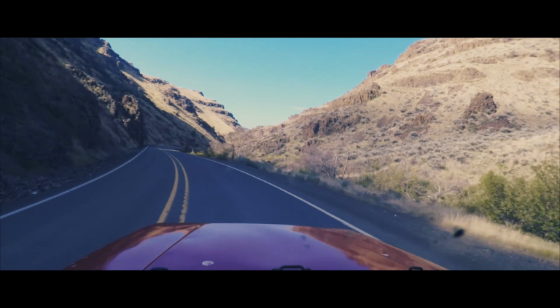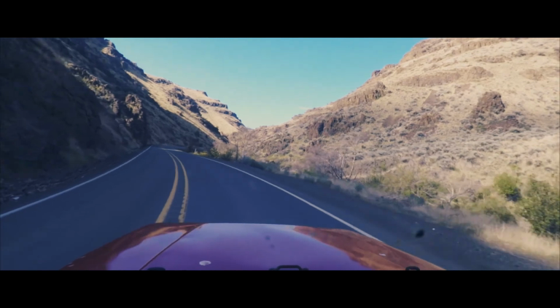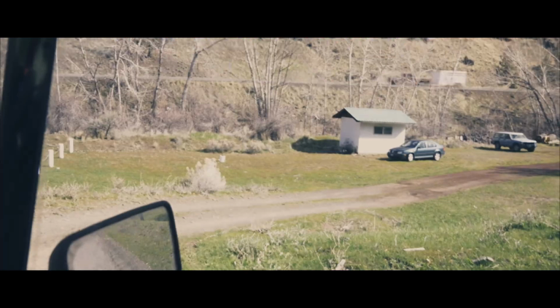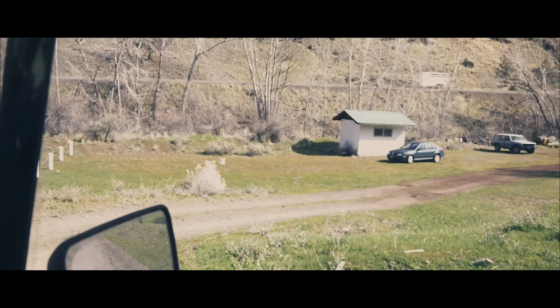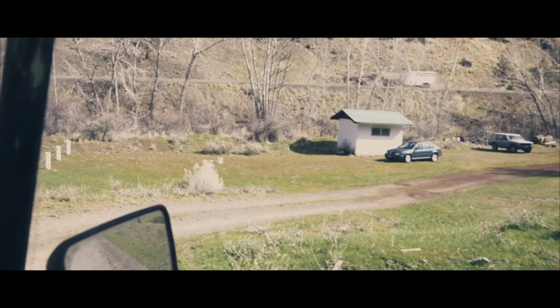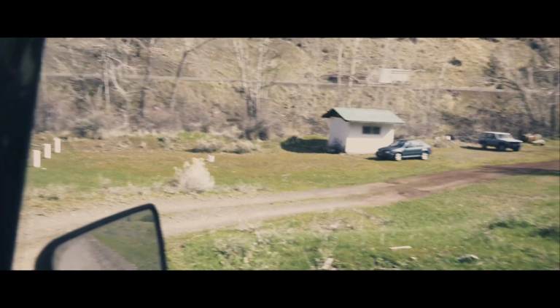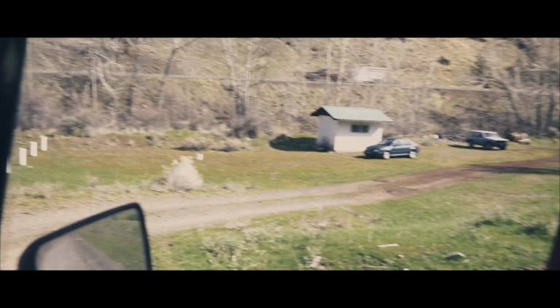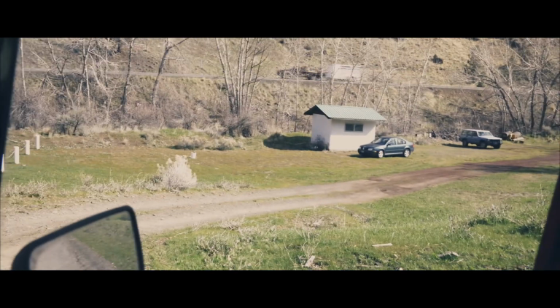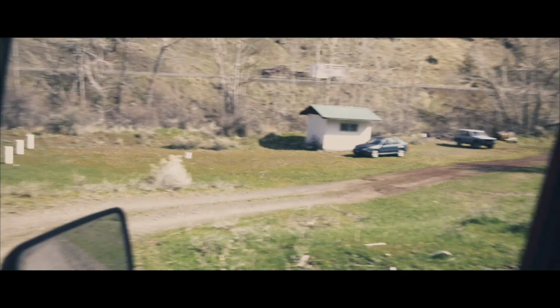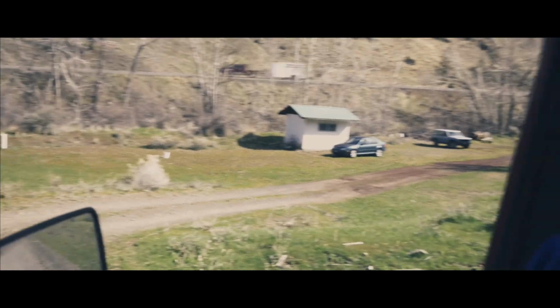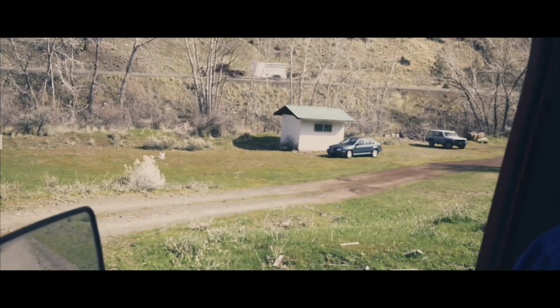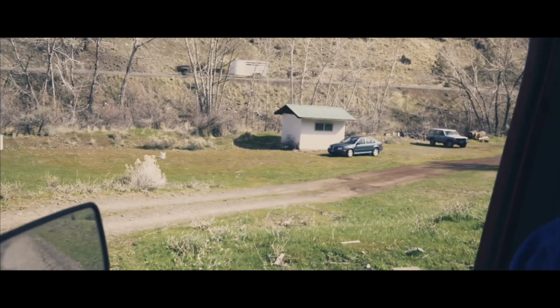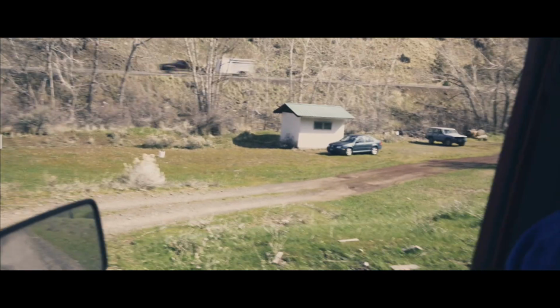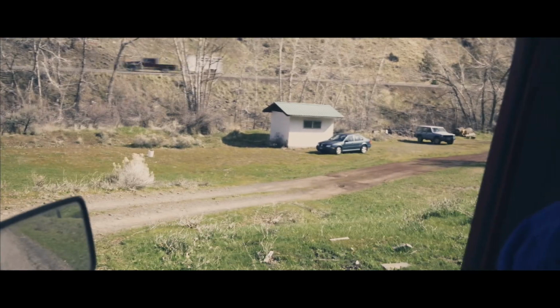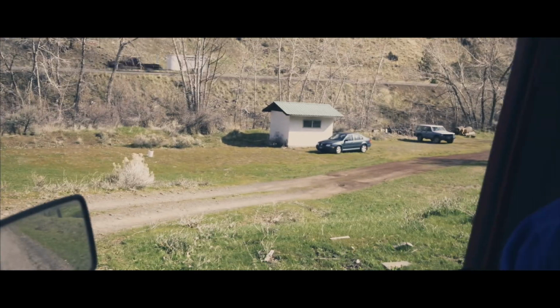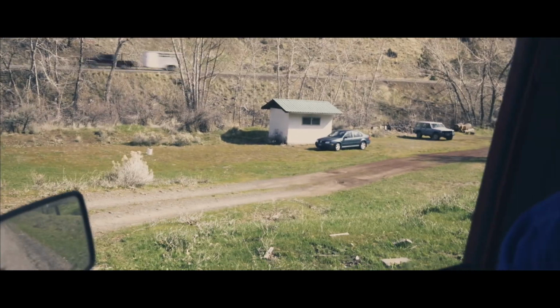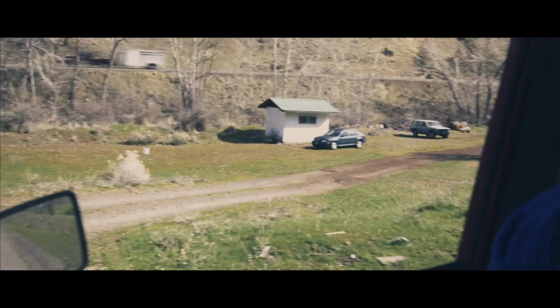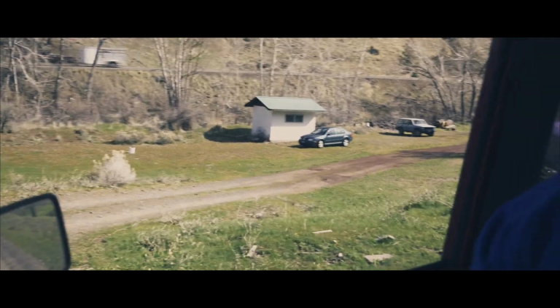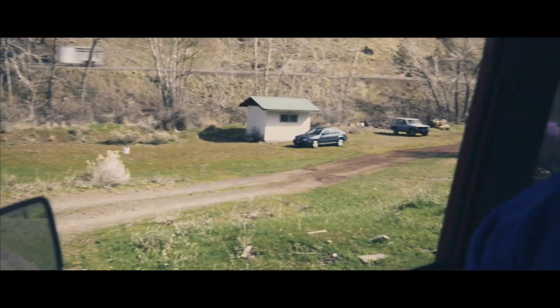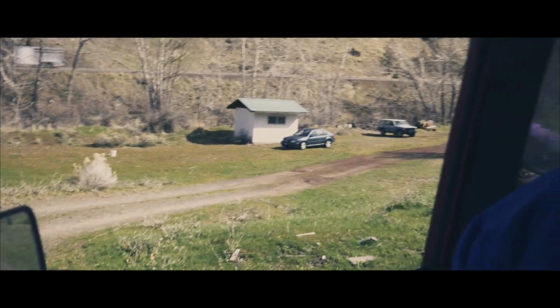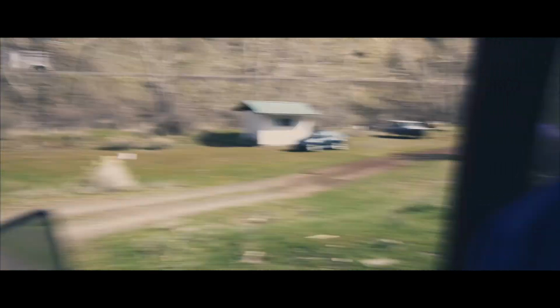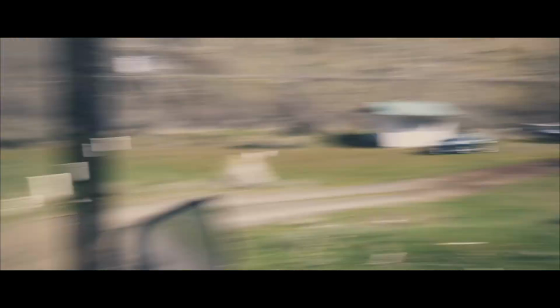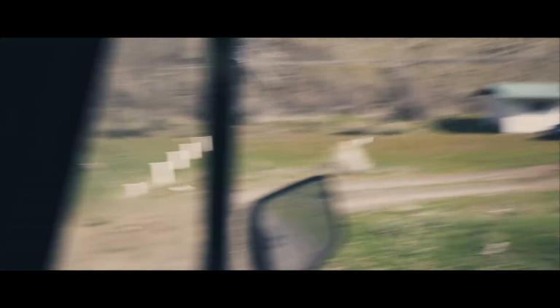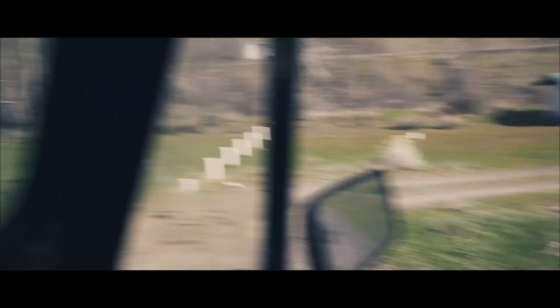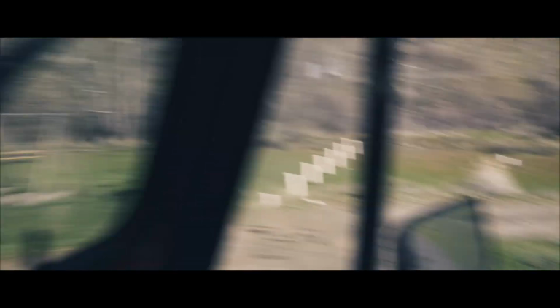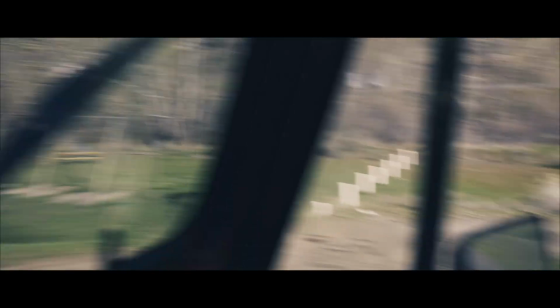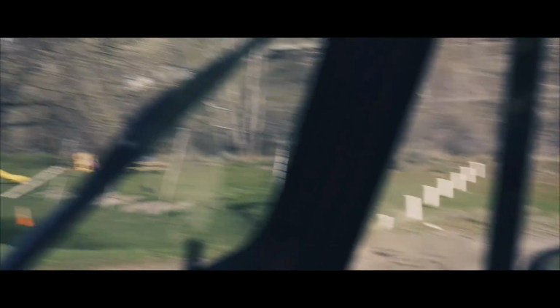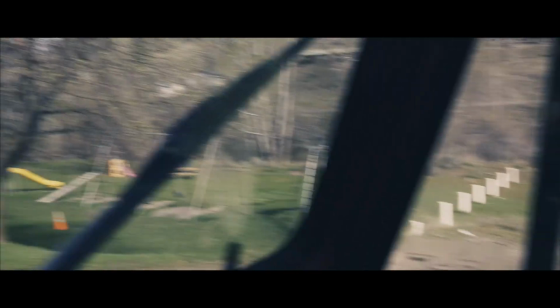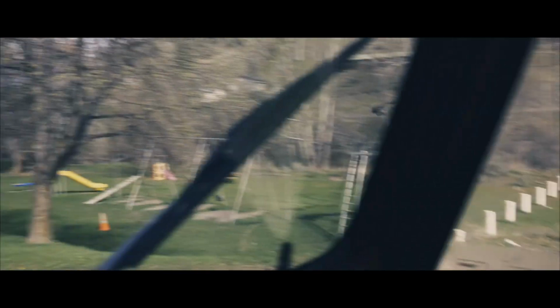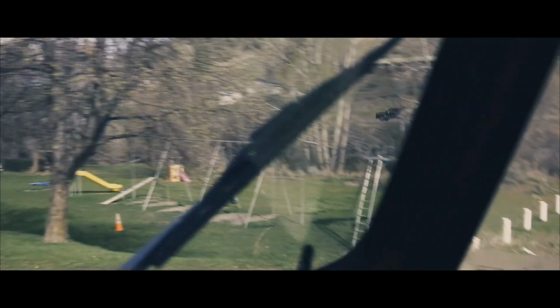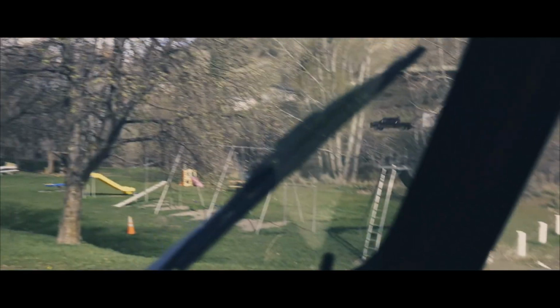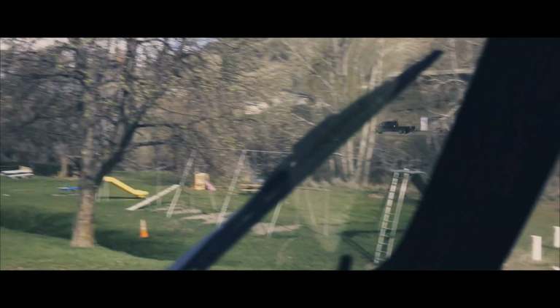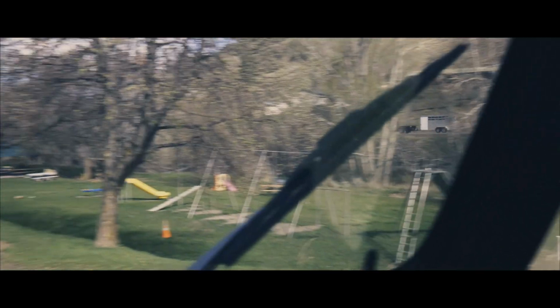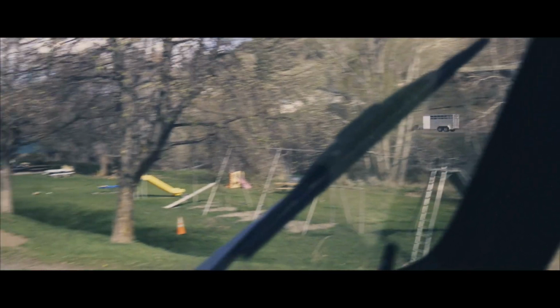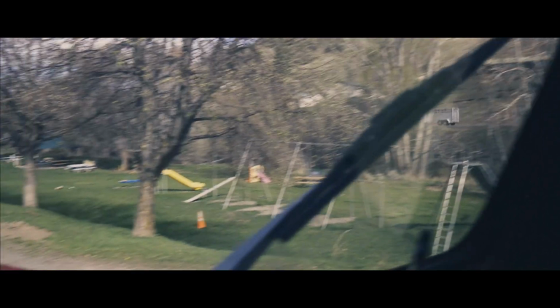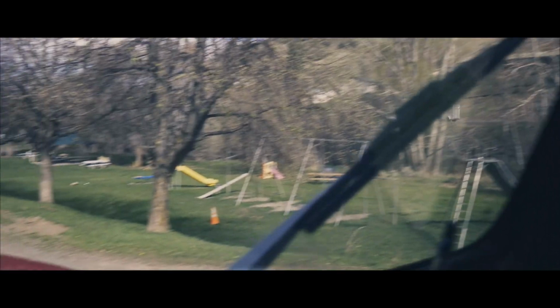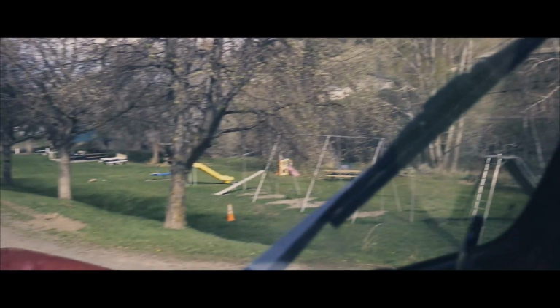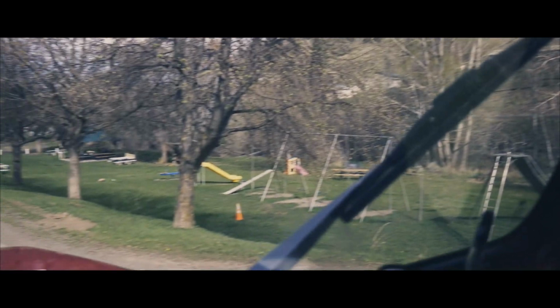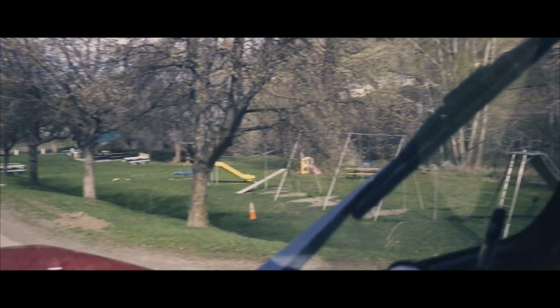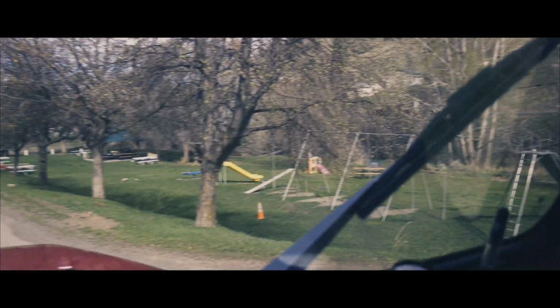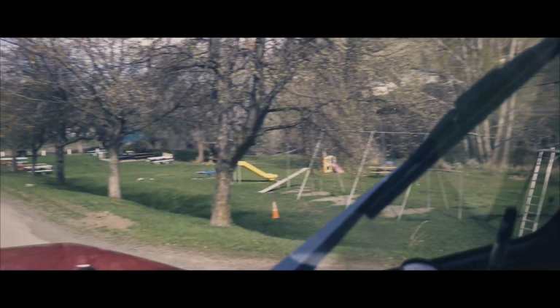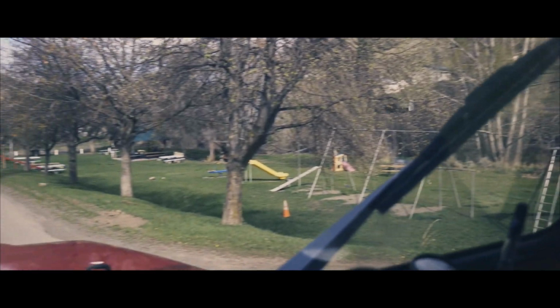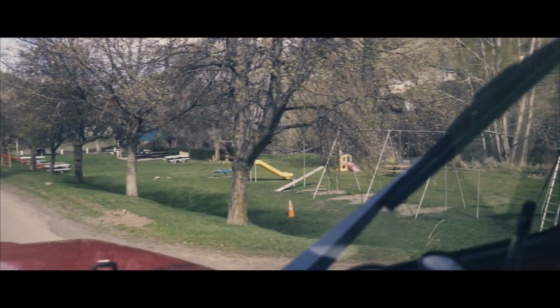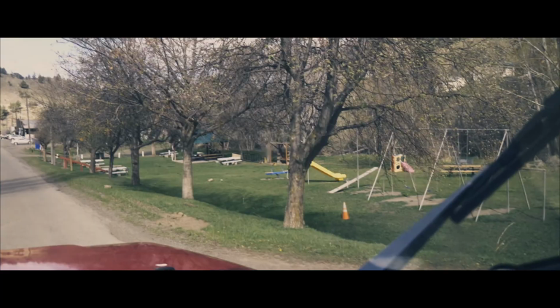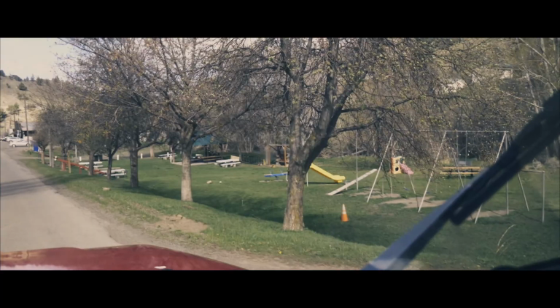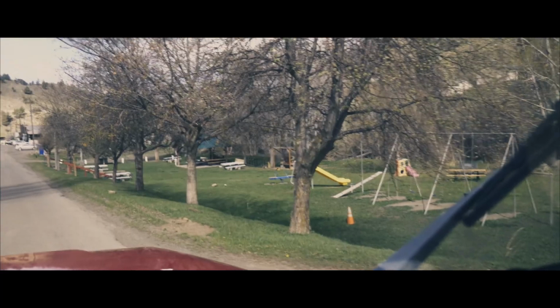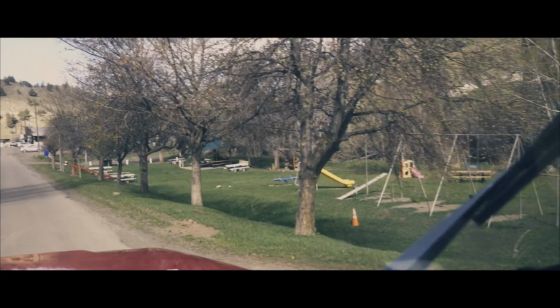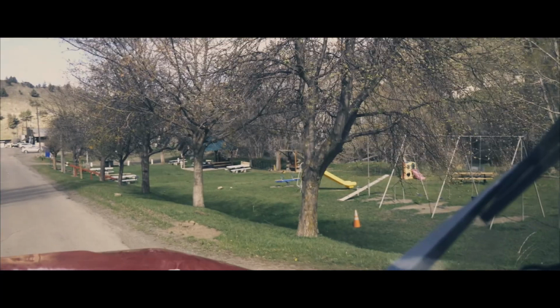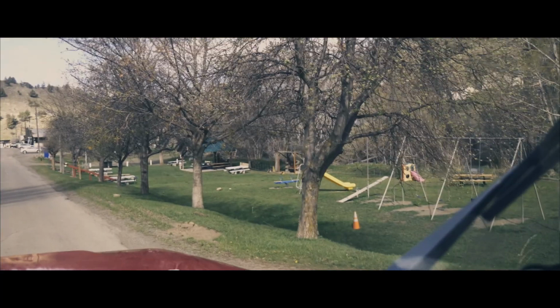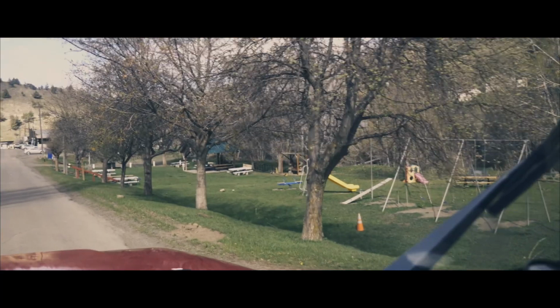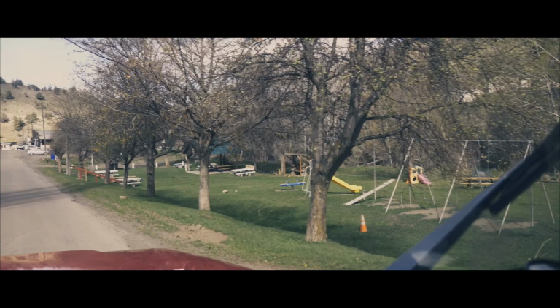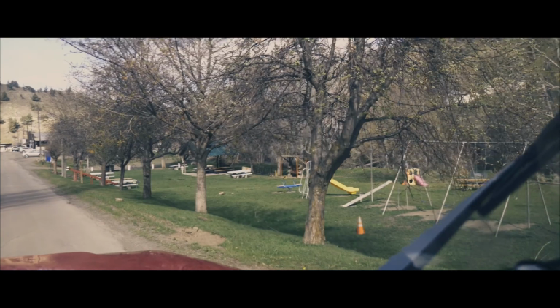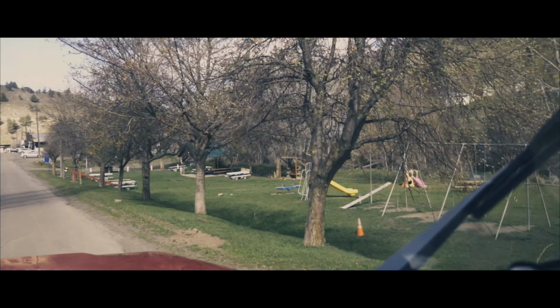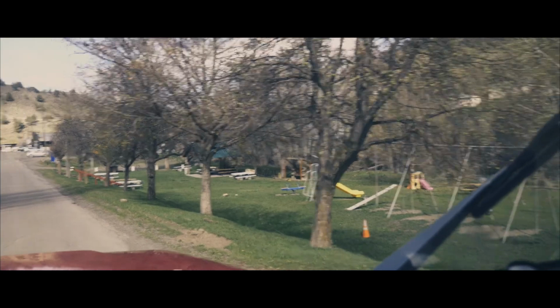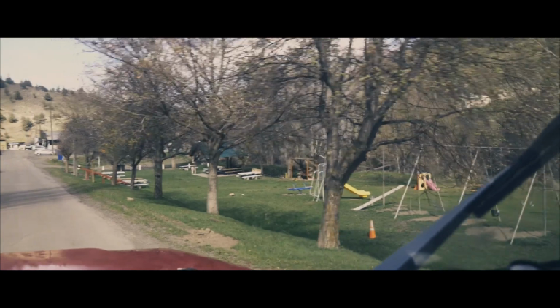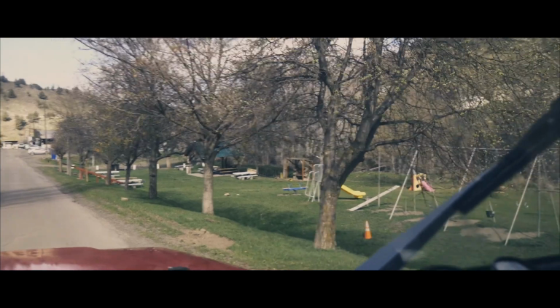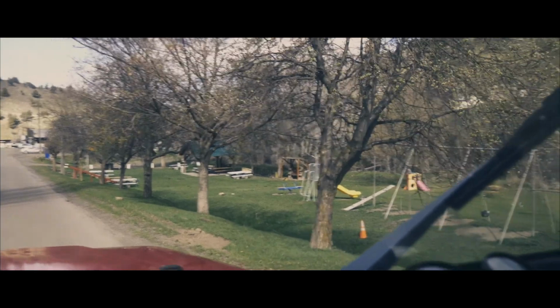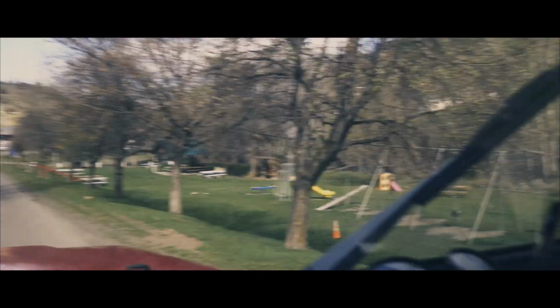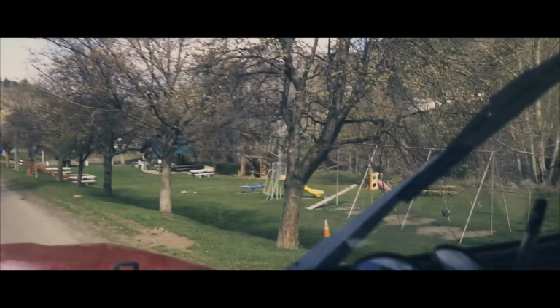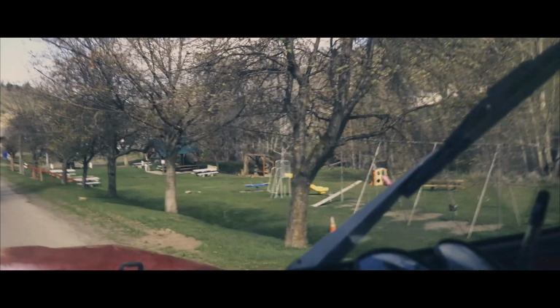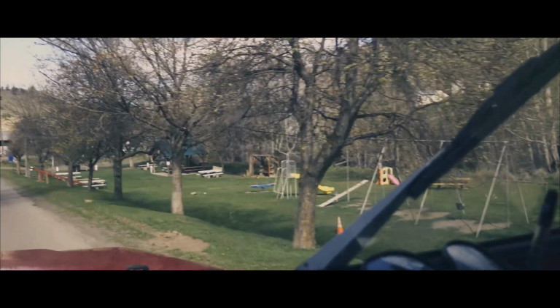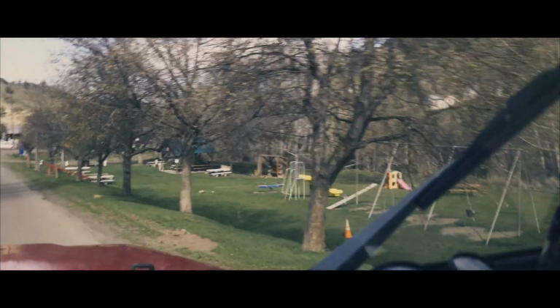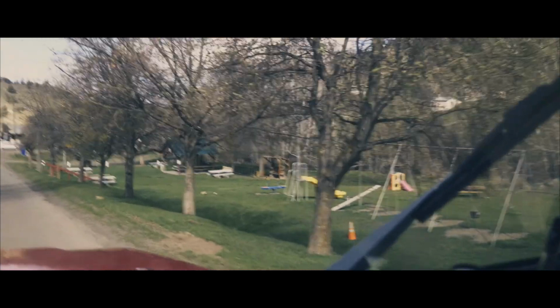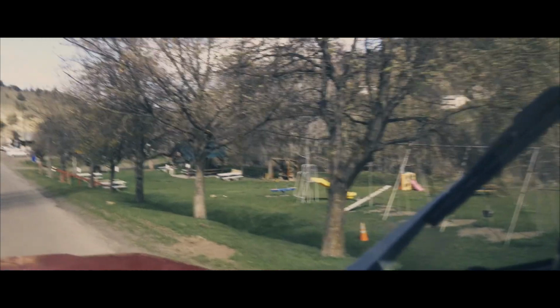We almost stayed here last night. This is the campground that we first came through.